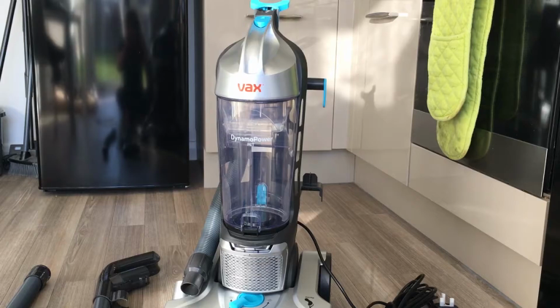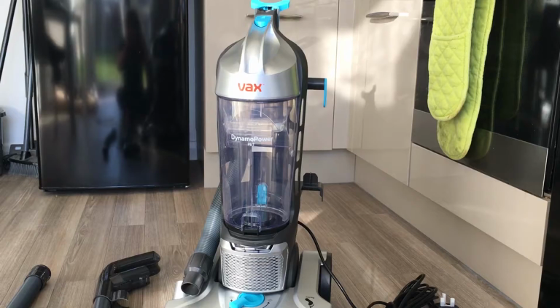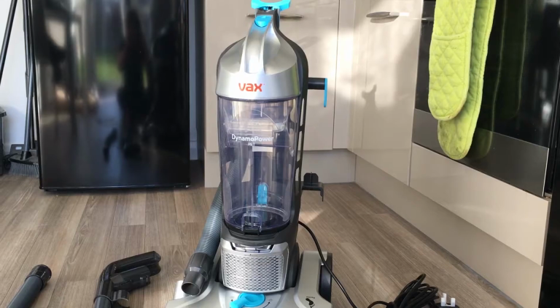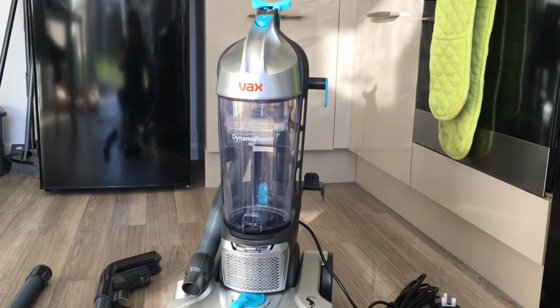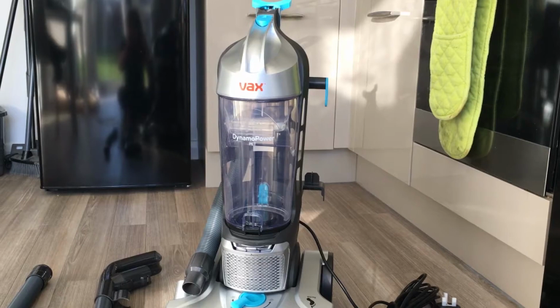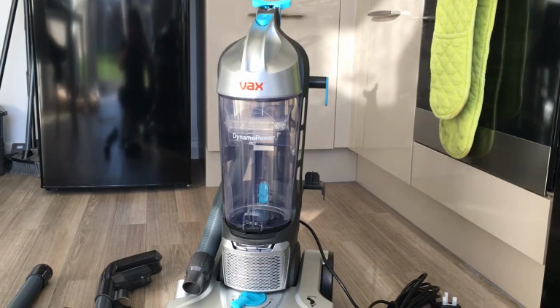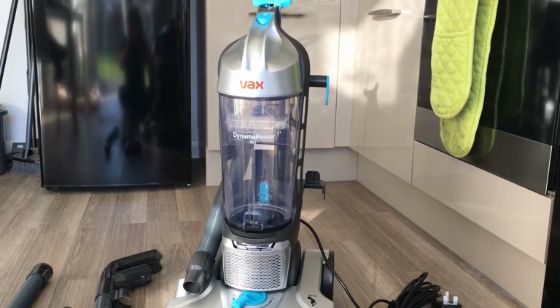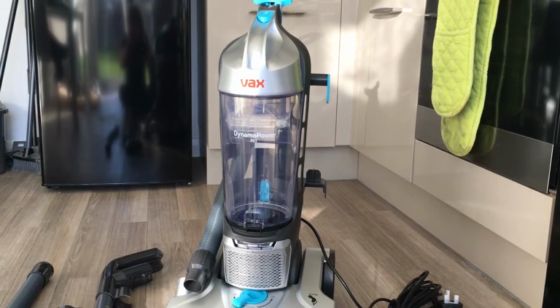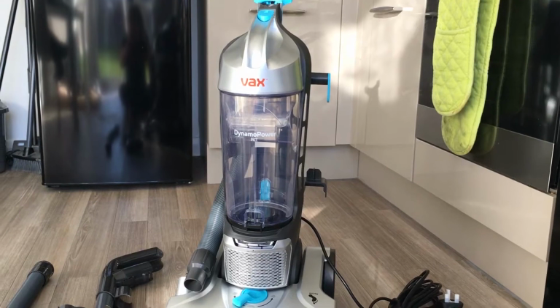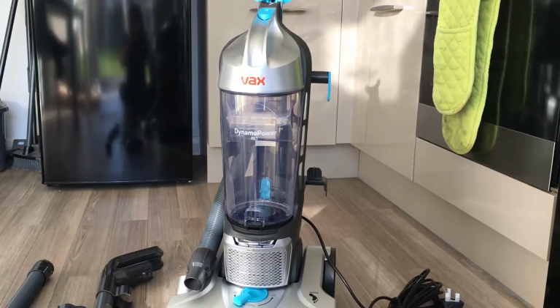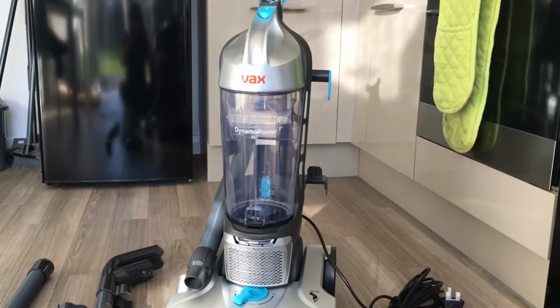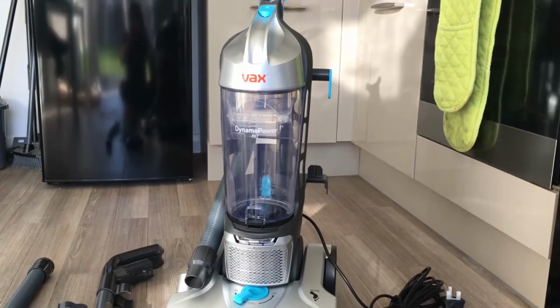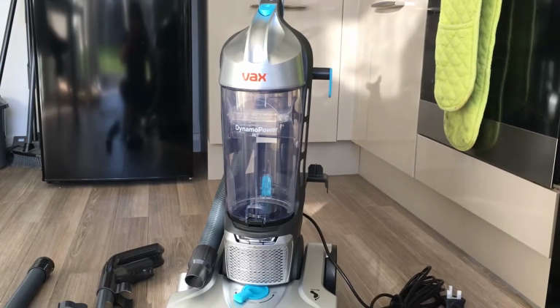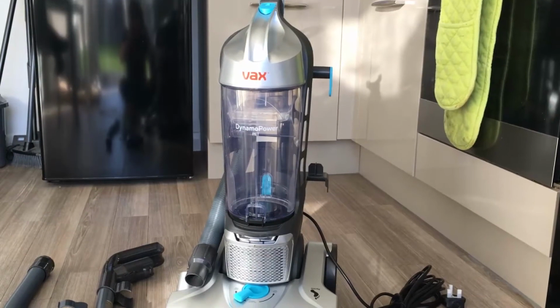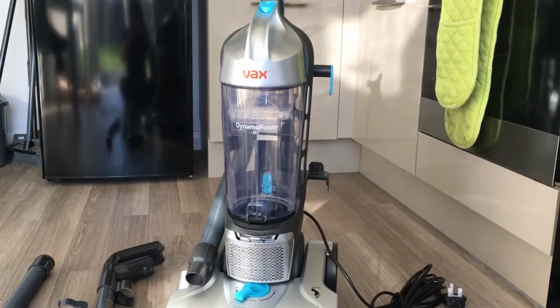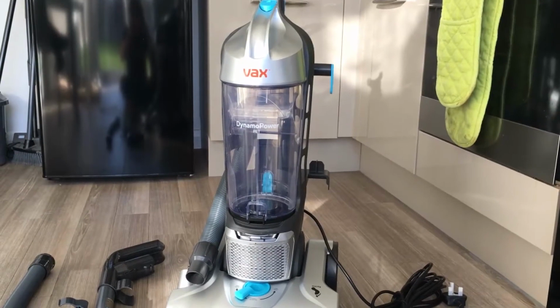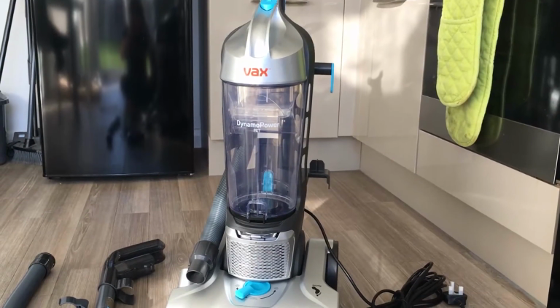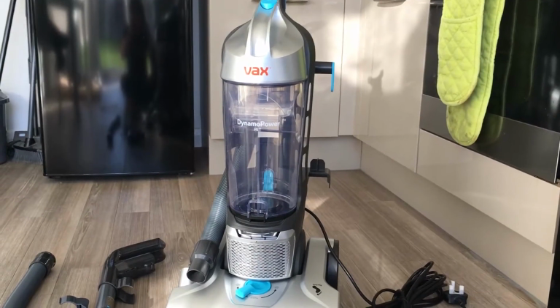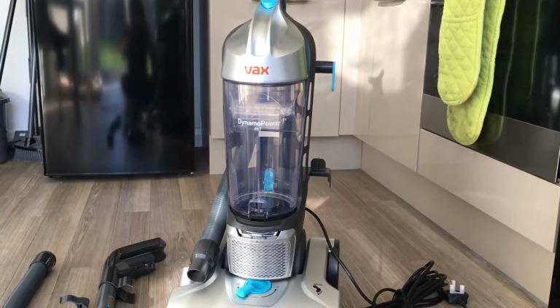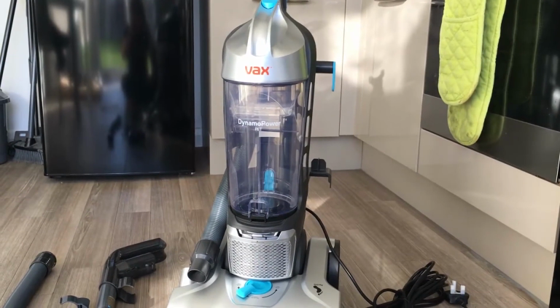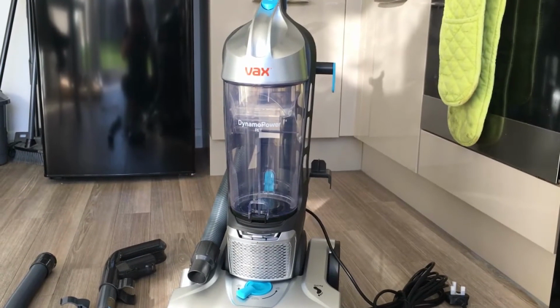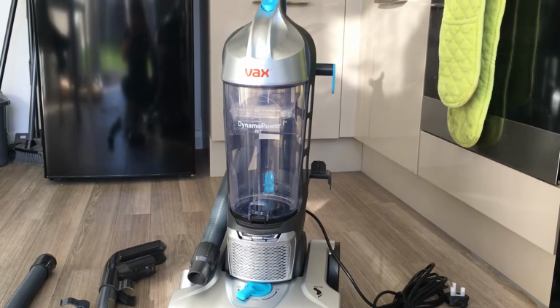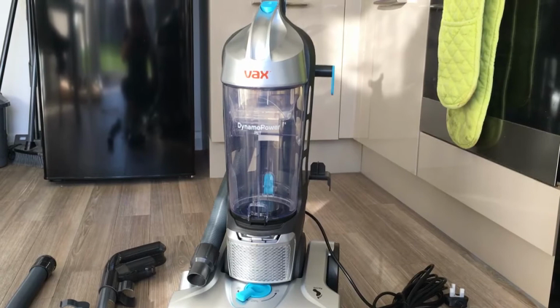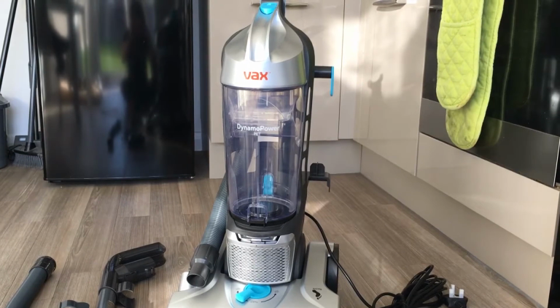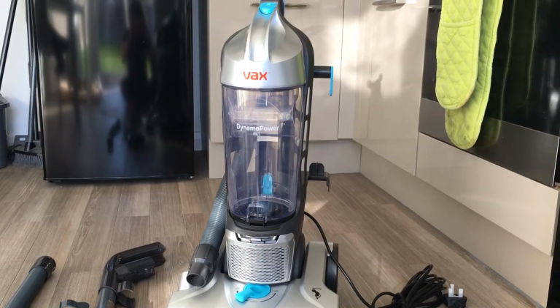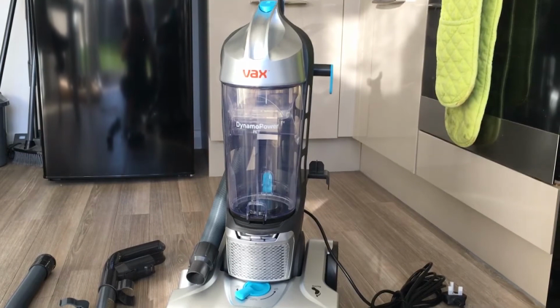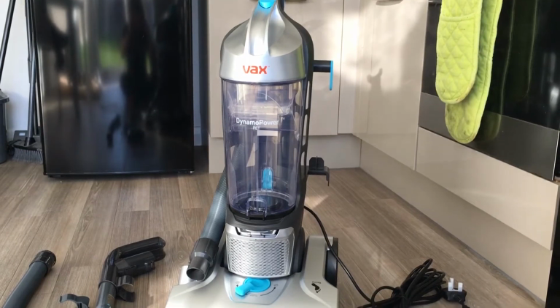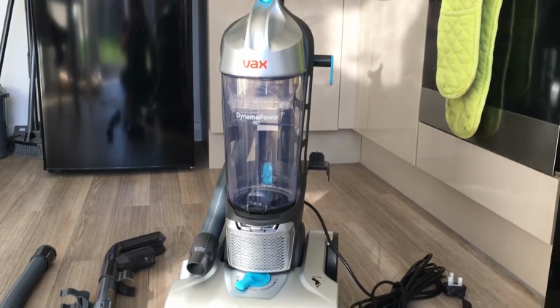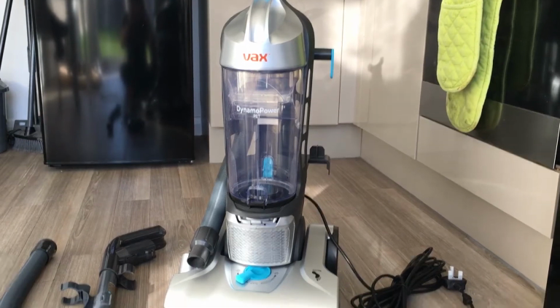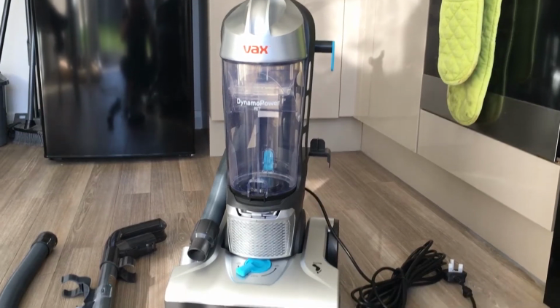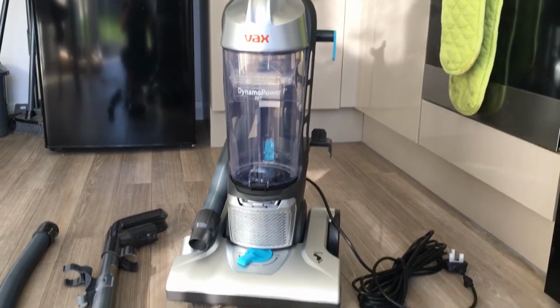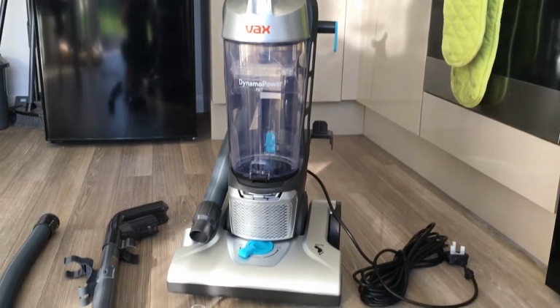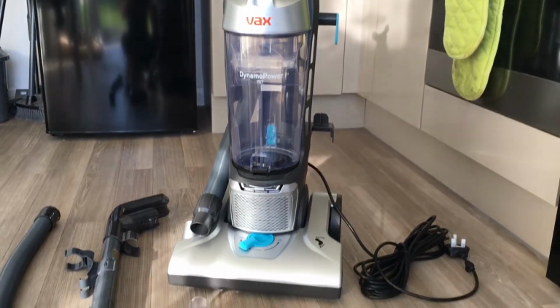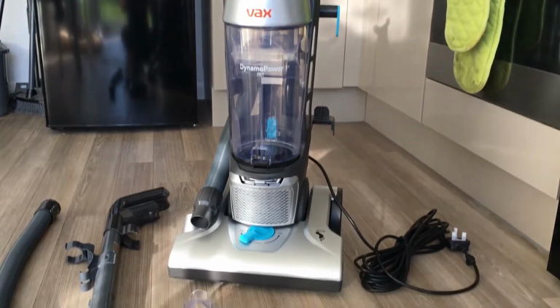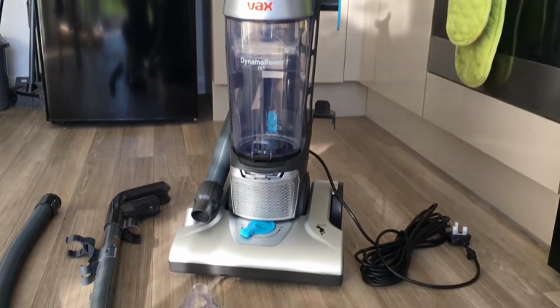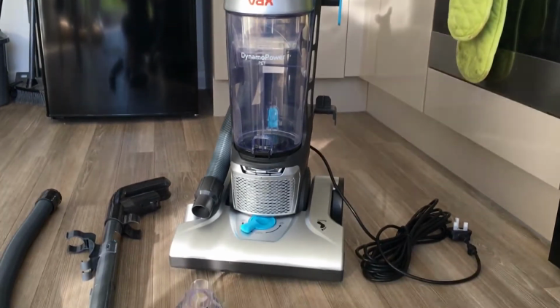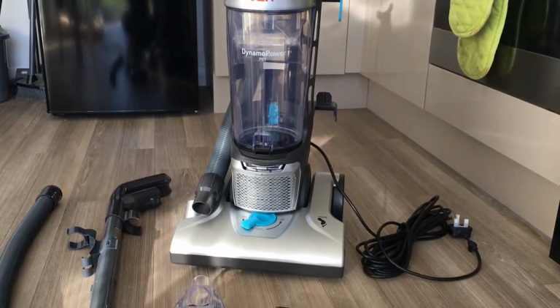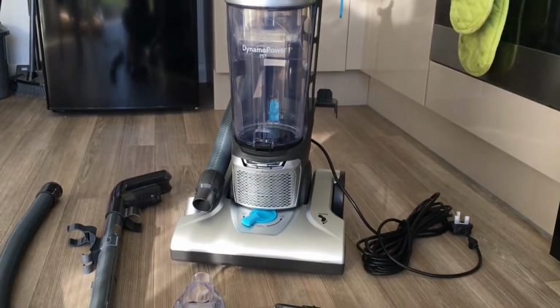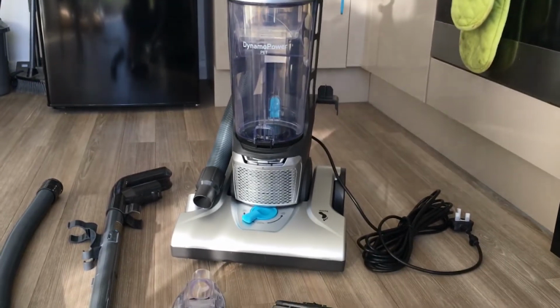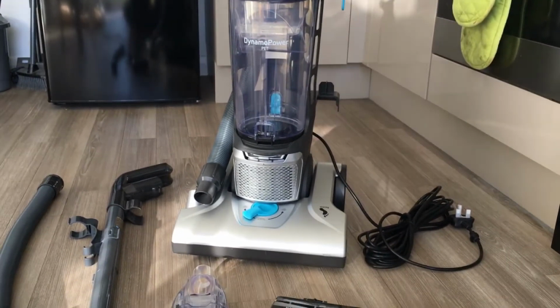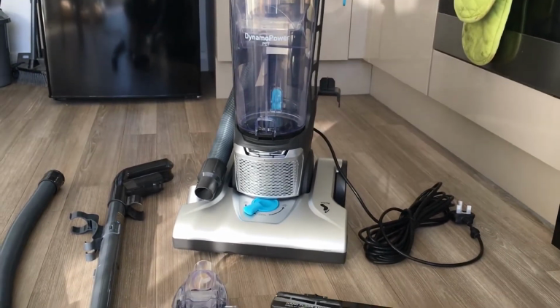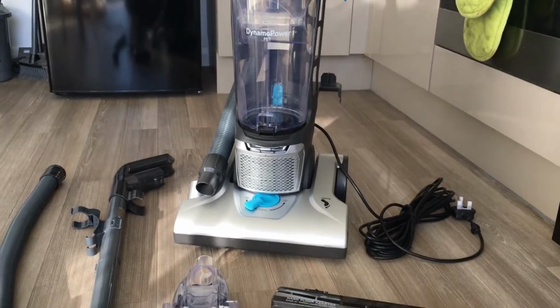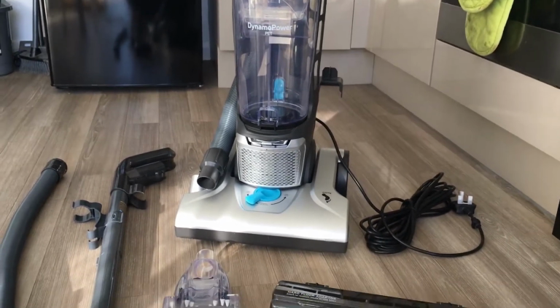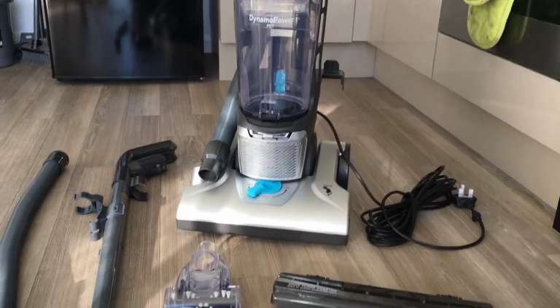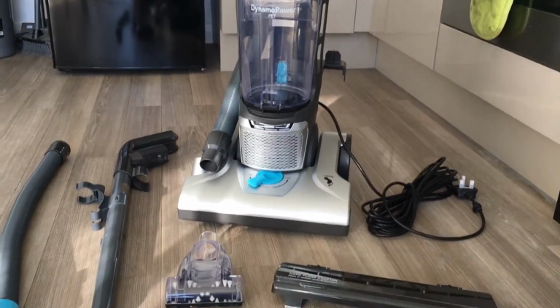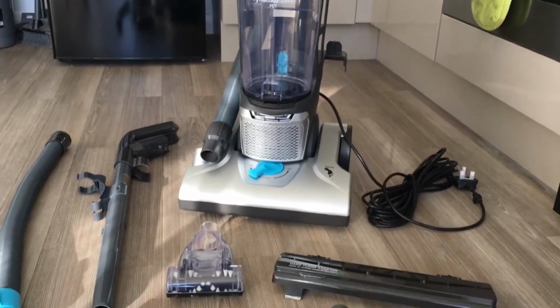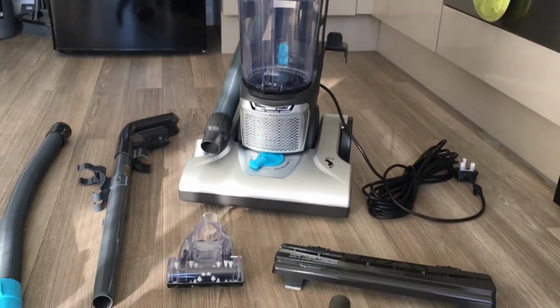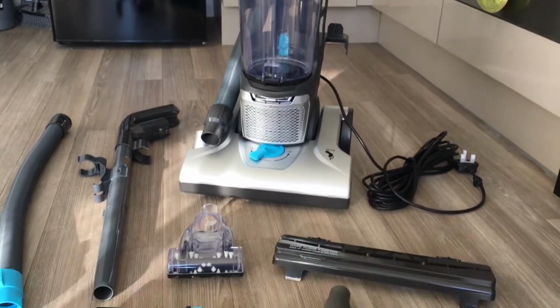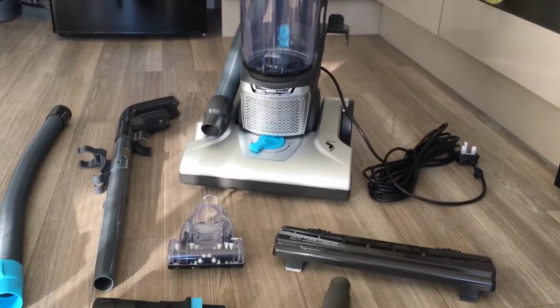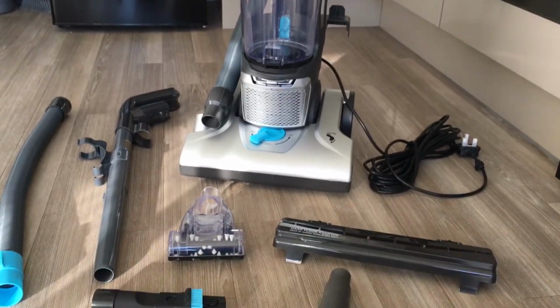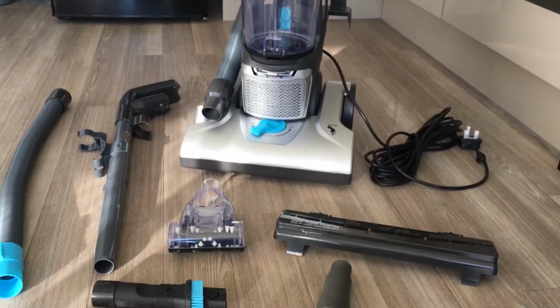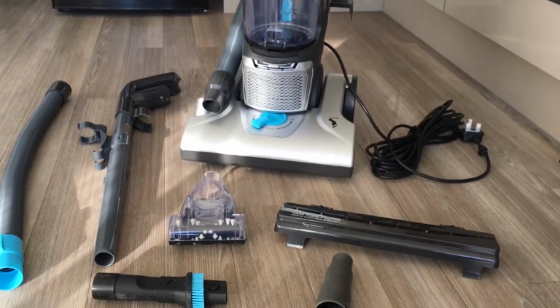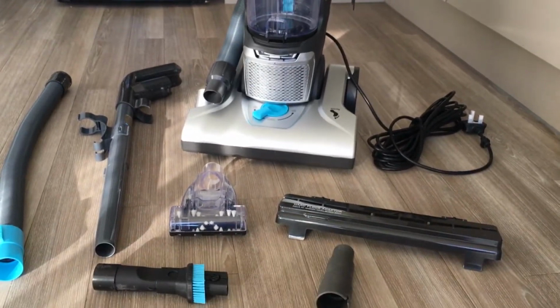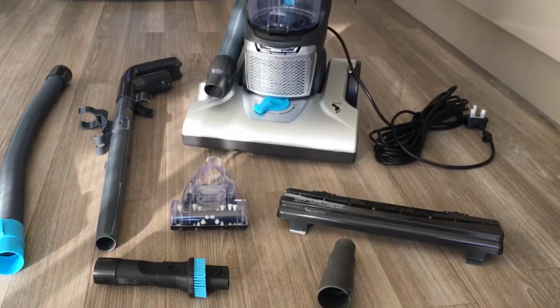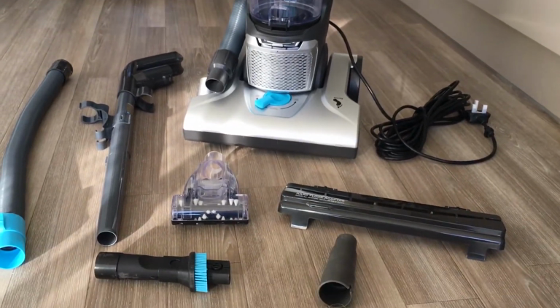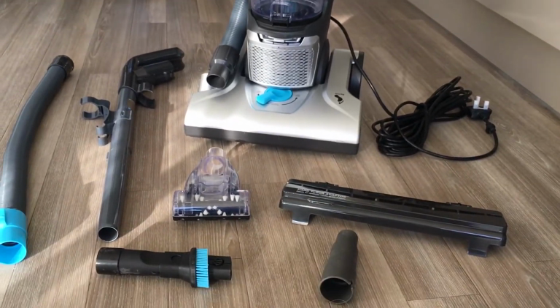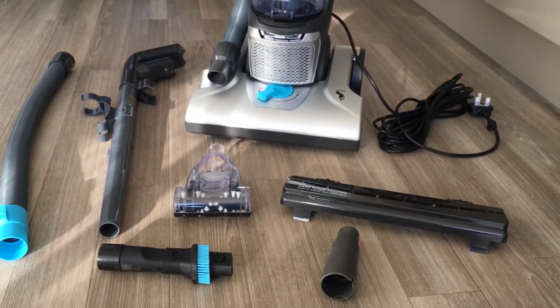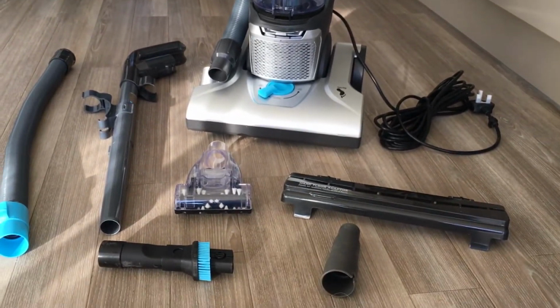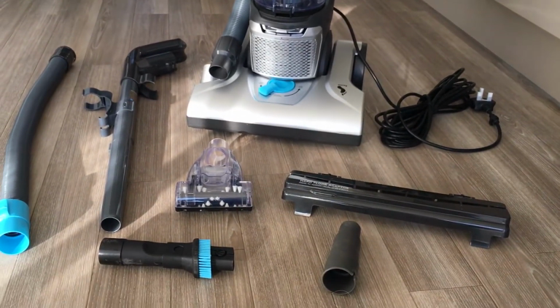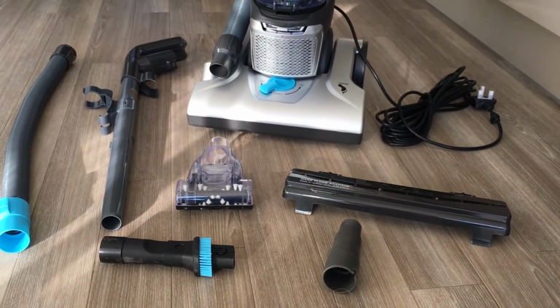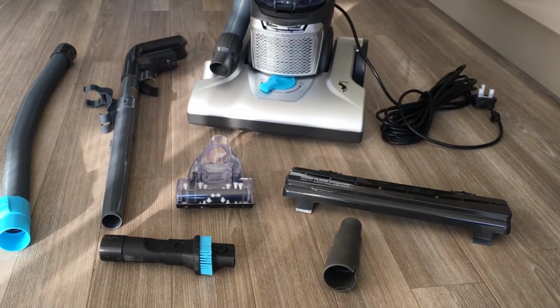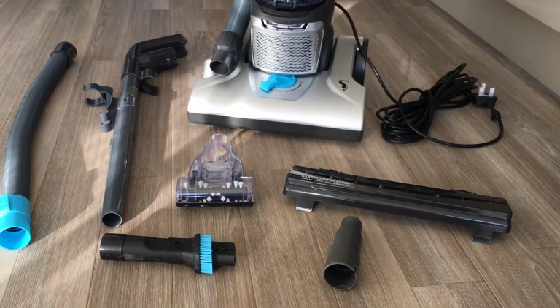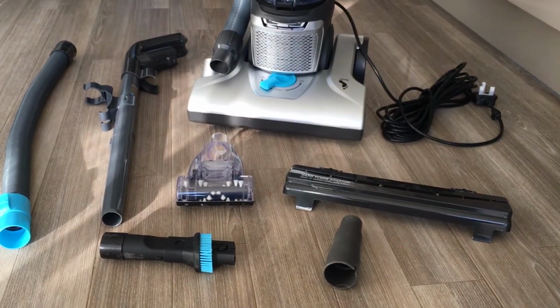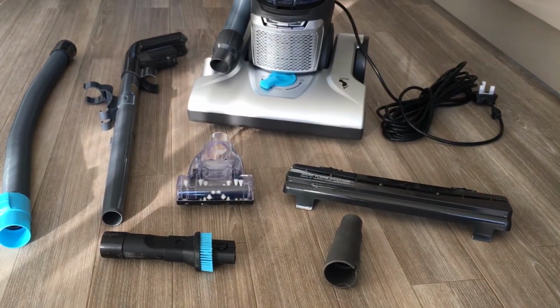This is my review for the Vax Dynamo Power Pet vacuum cleaner. I've just taken everything out of the box.